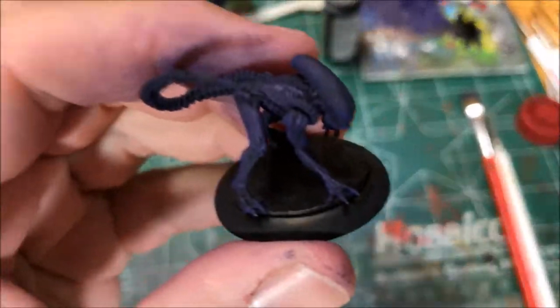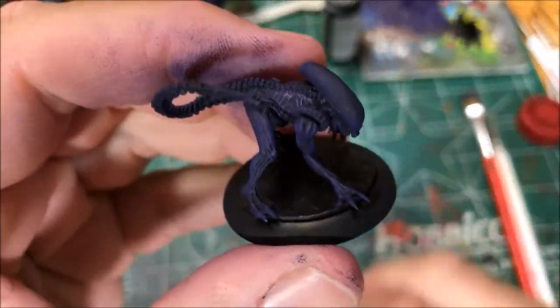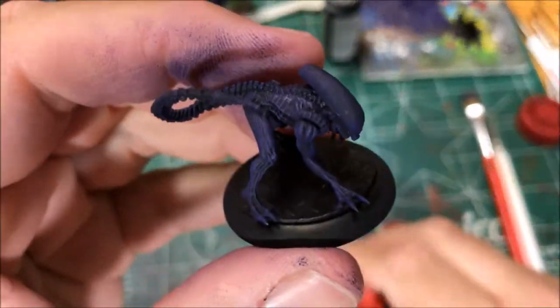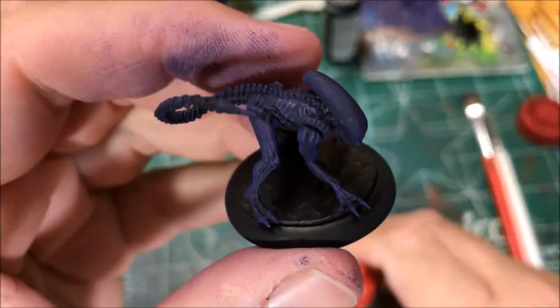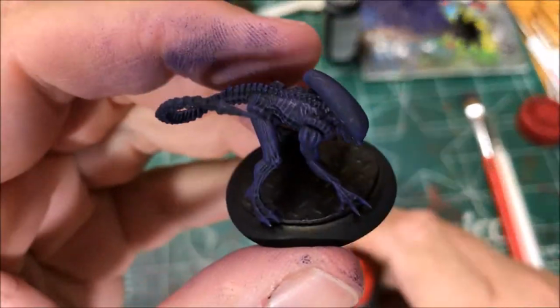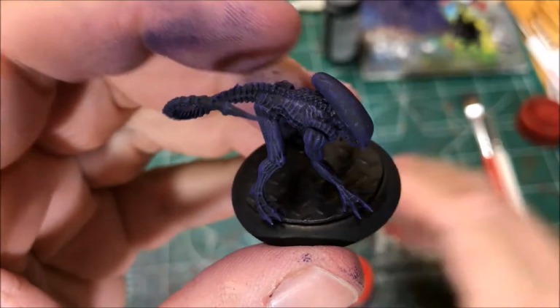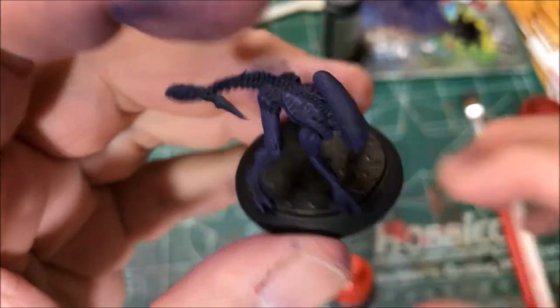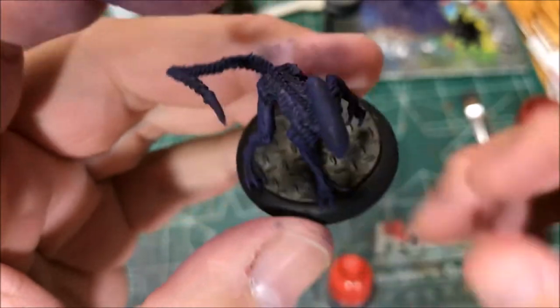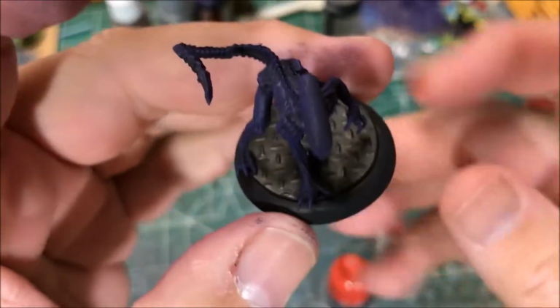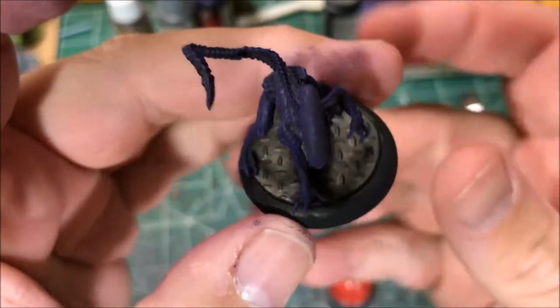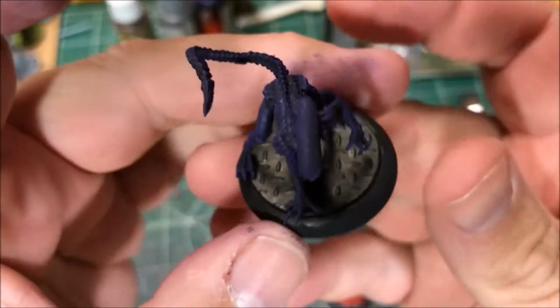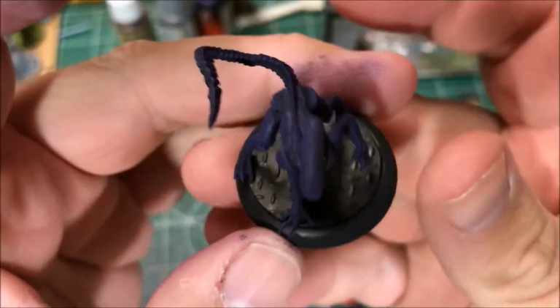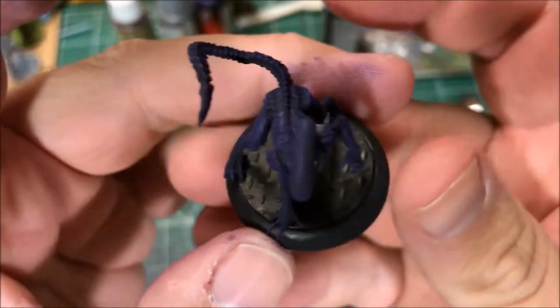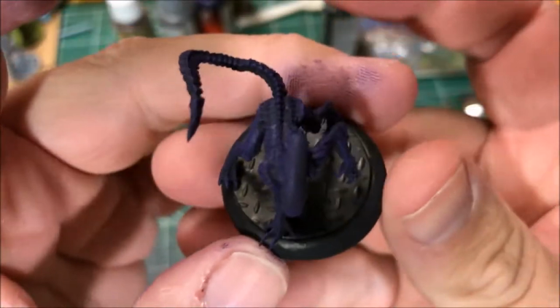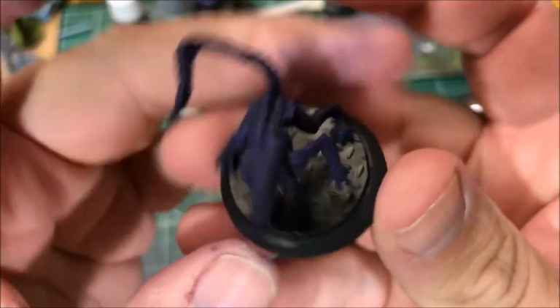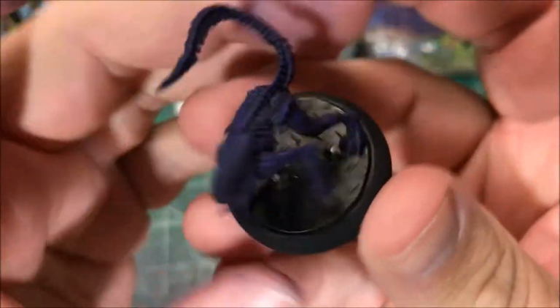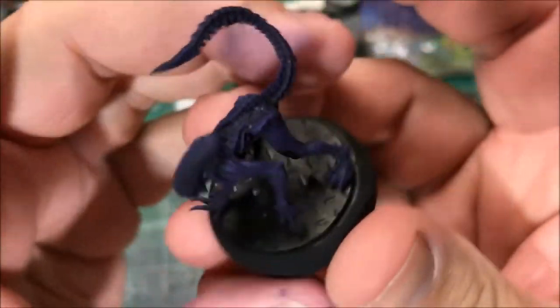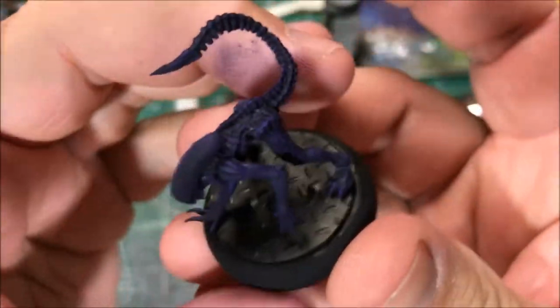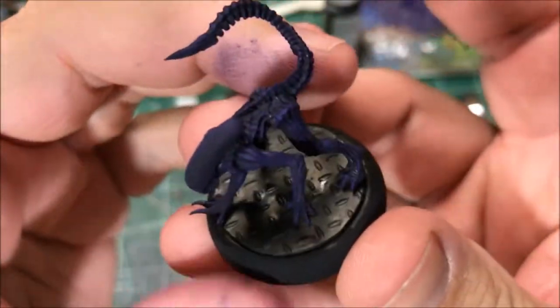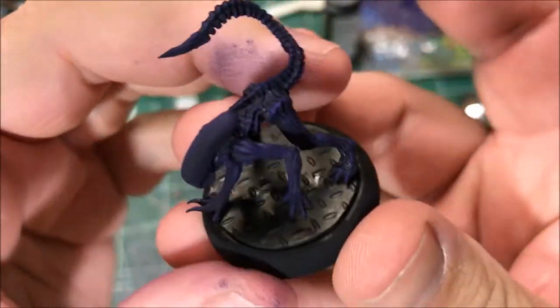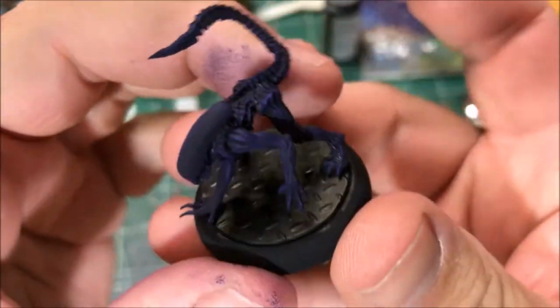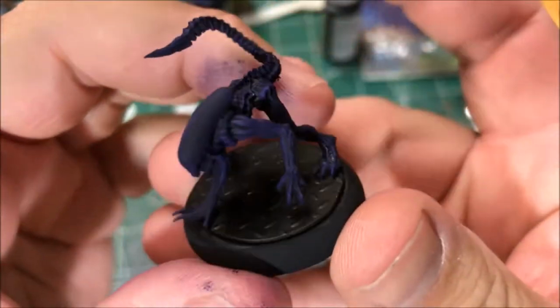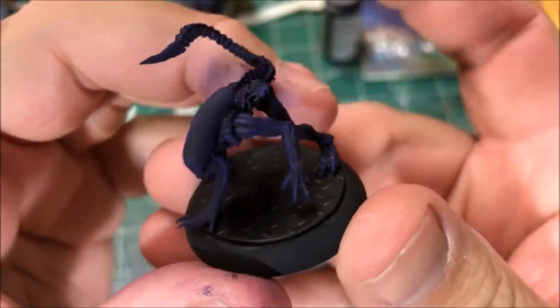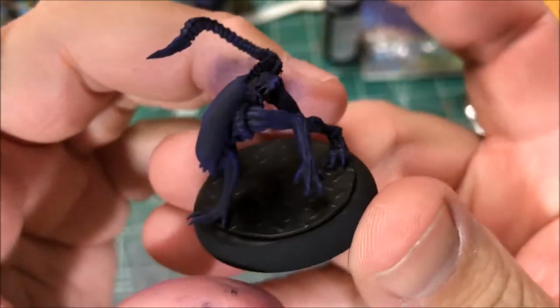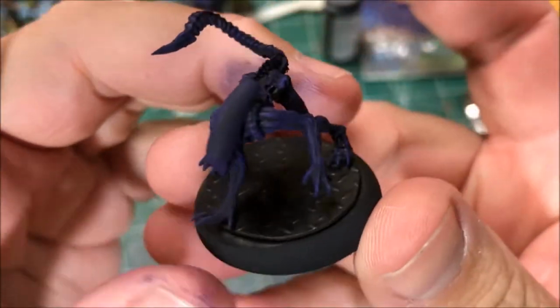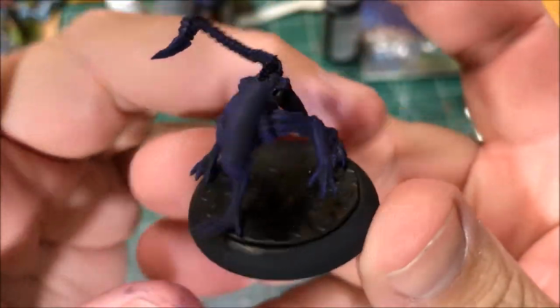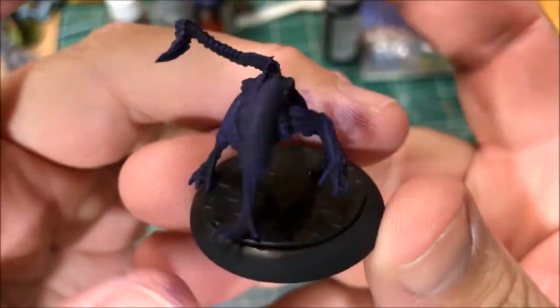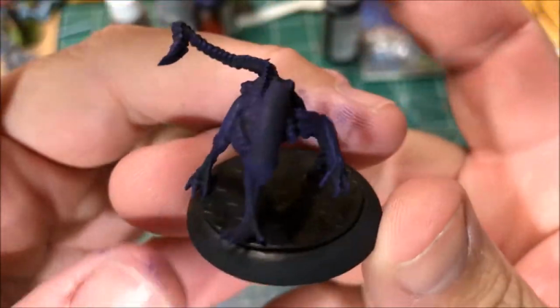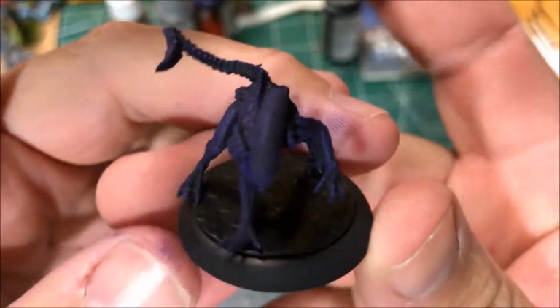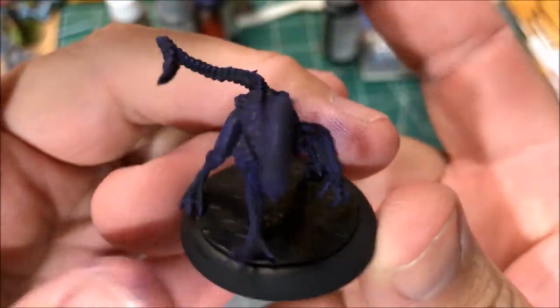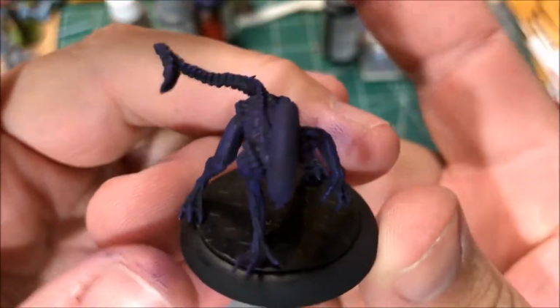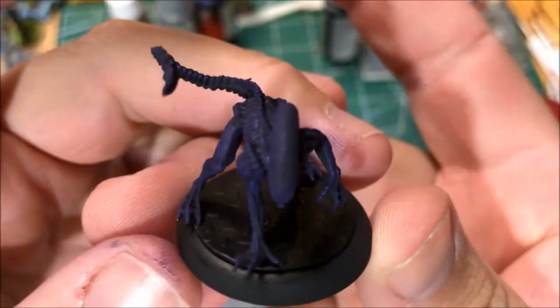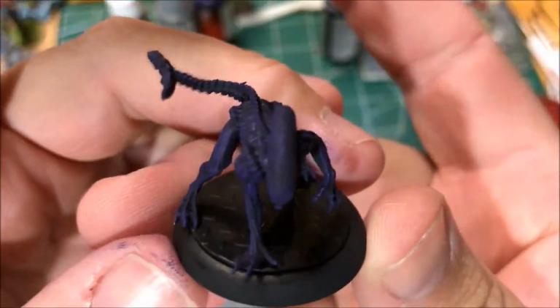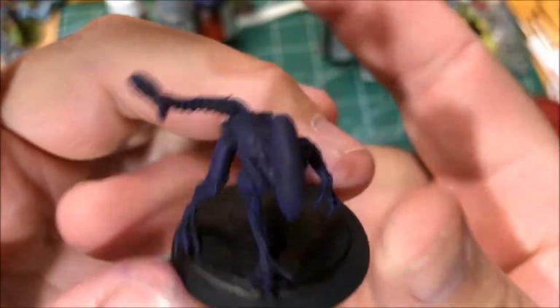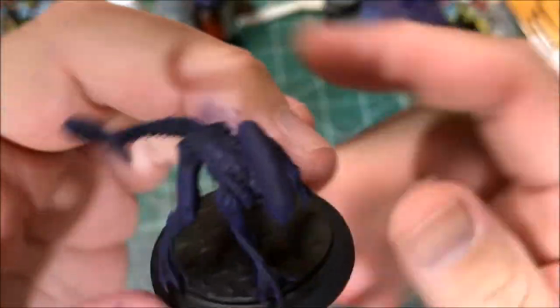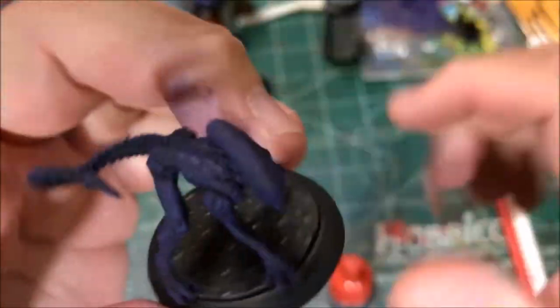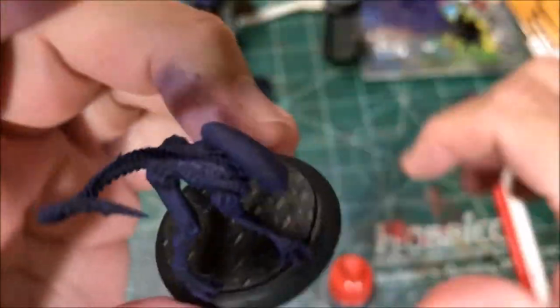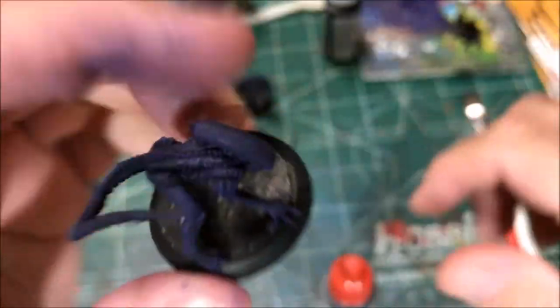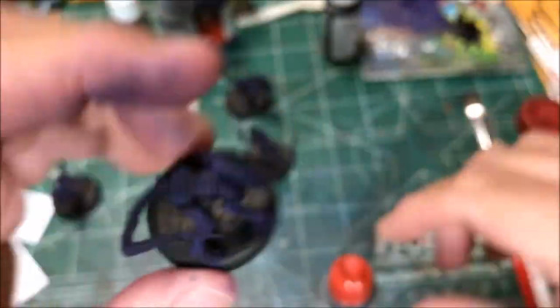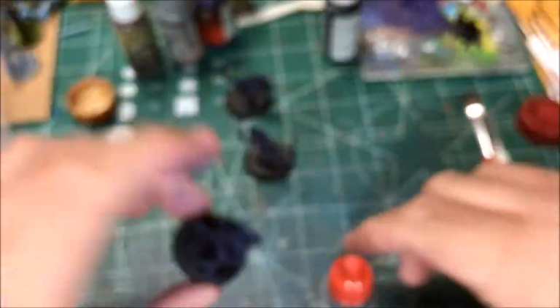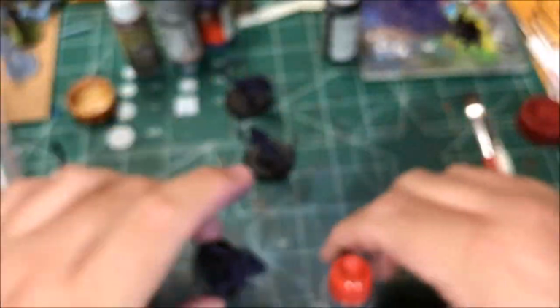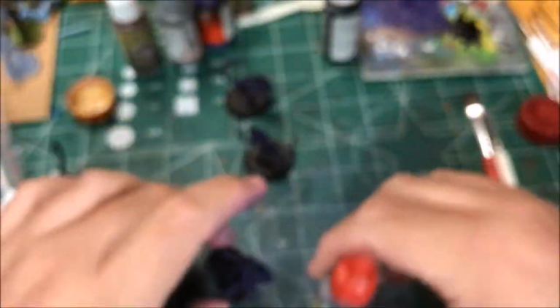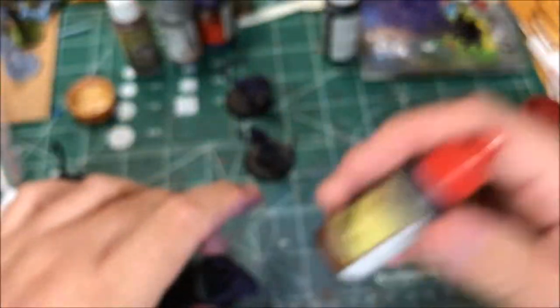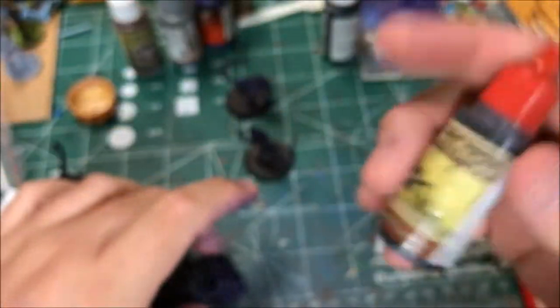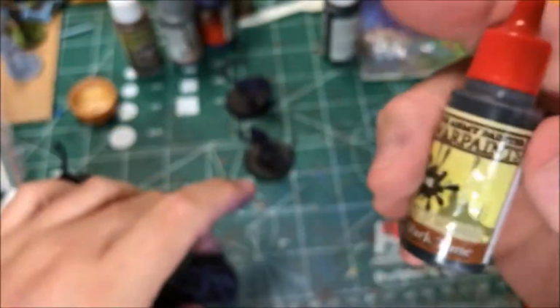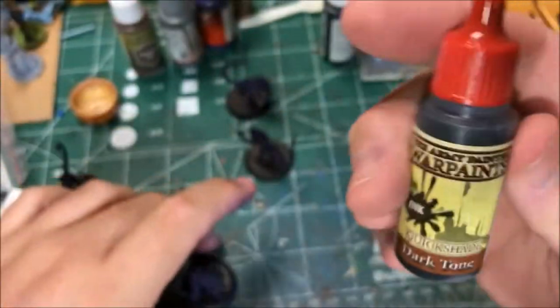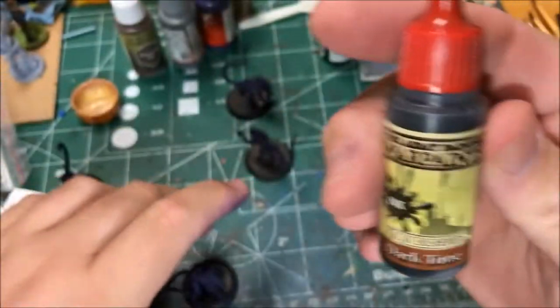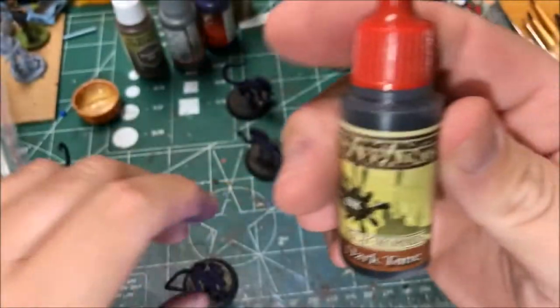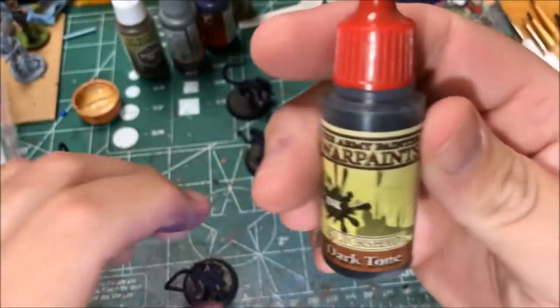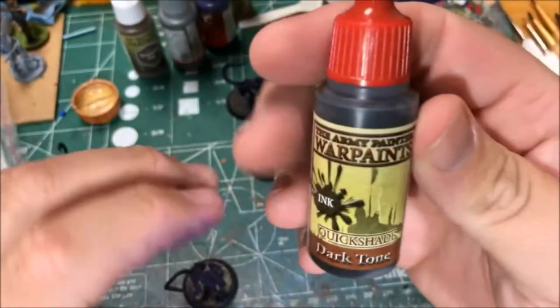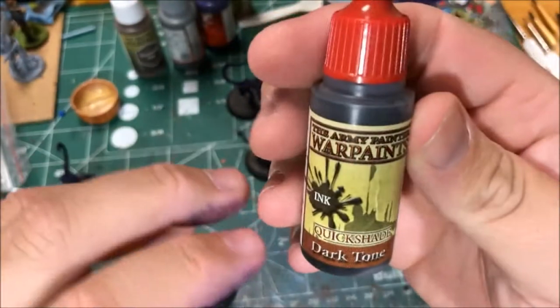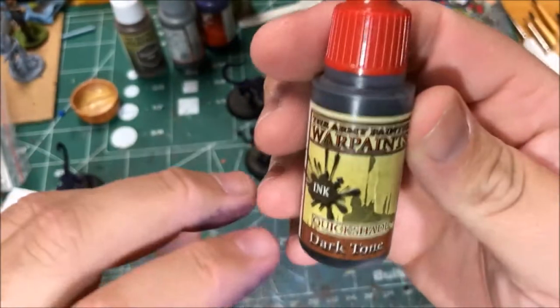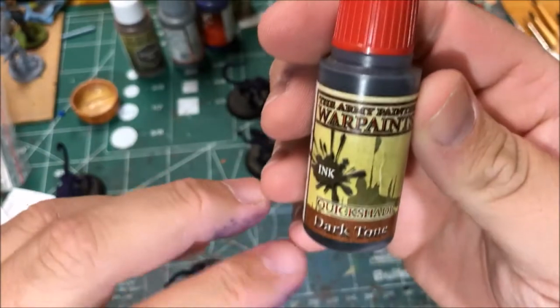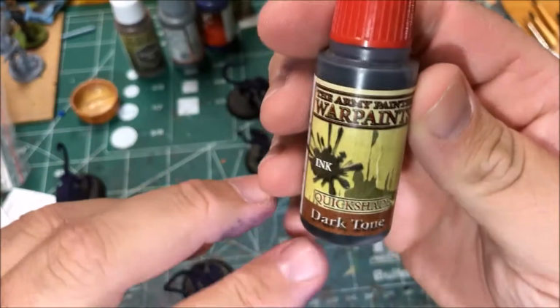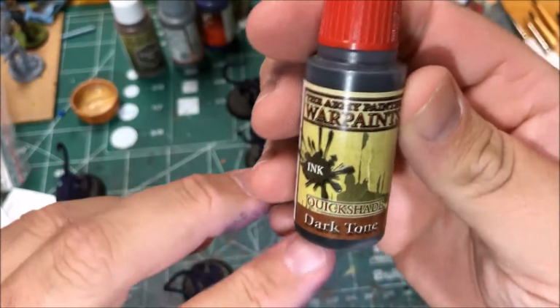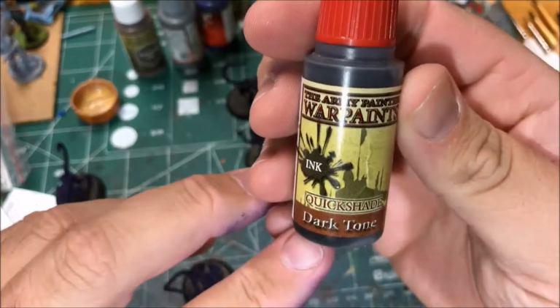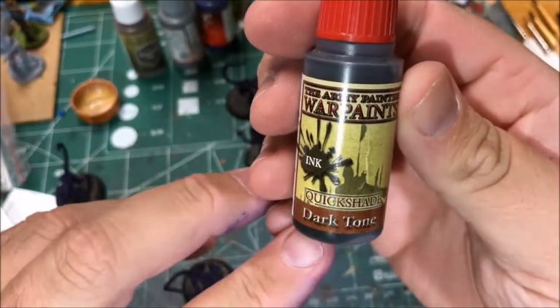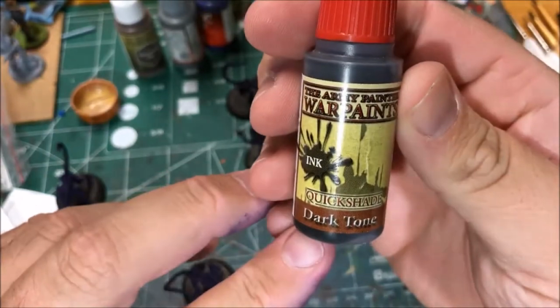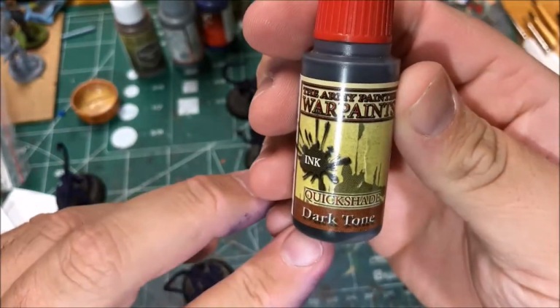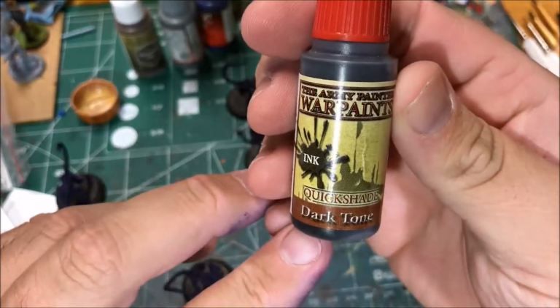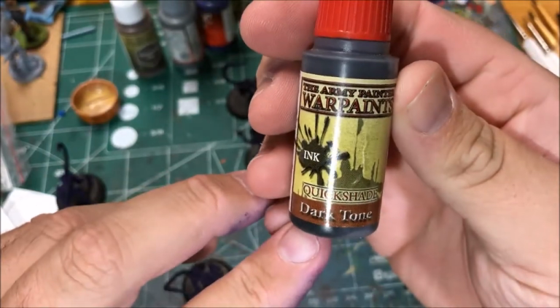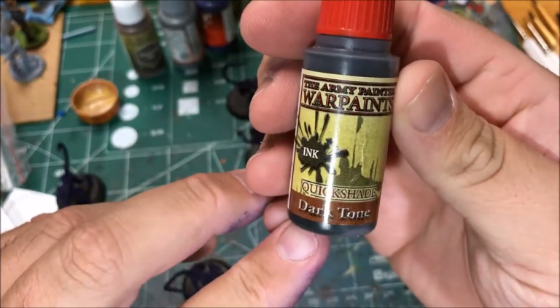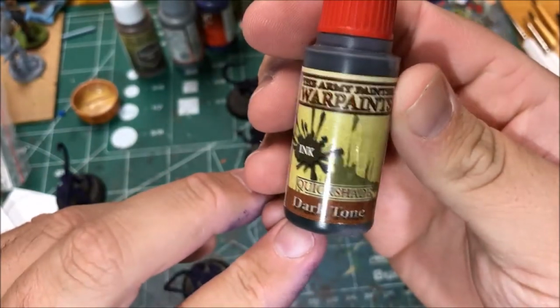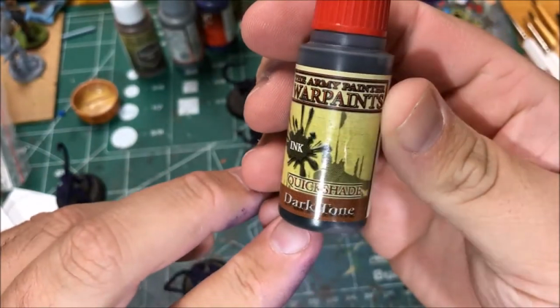Next up I'm gonna wash this model with Army Painter Dark Tone.